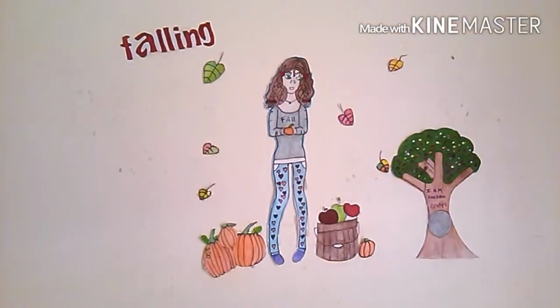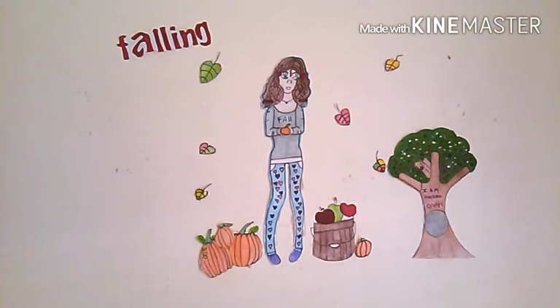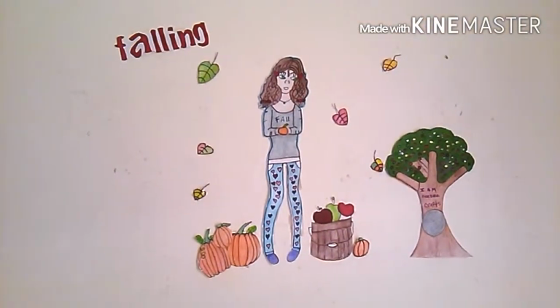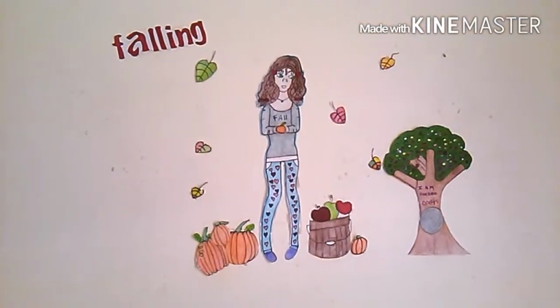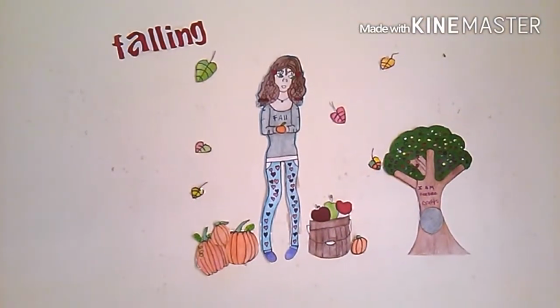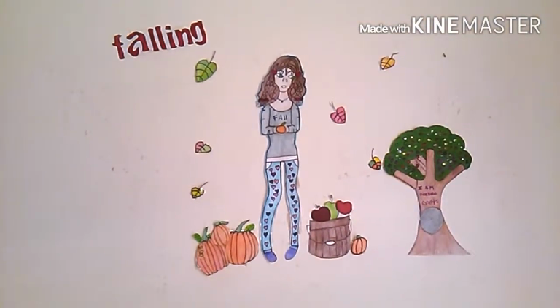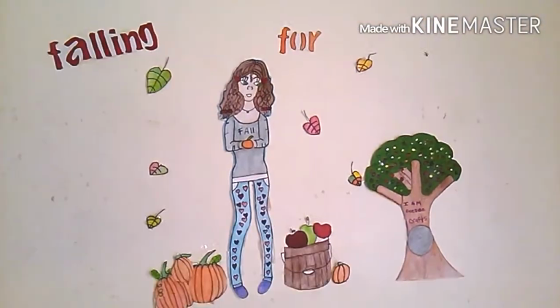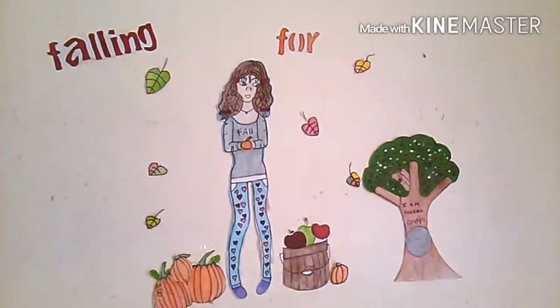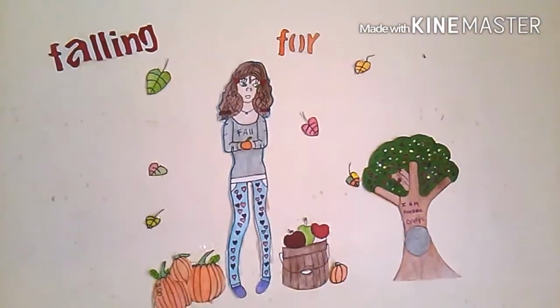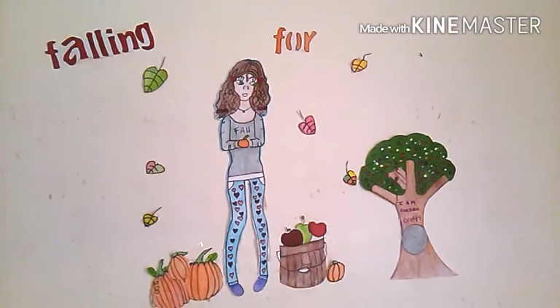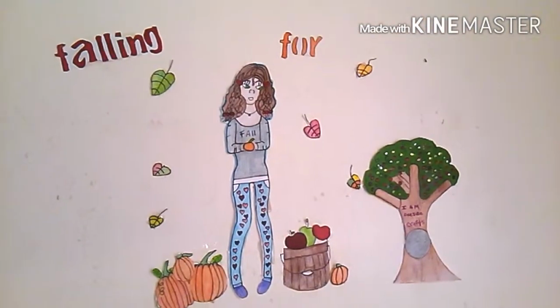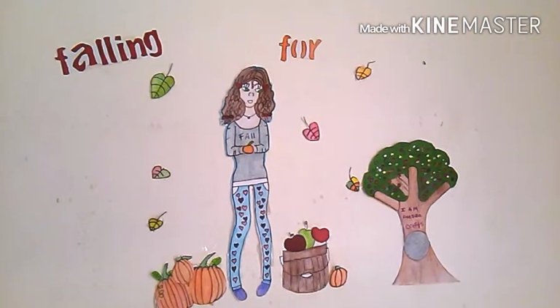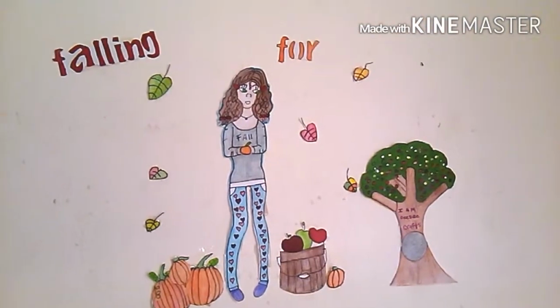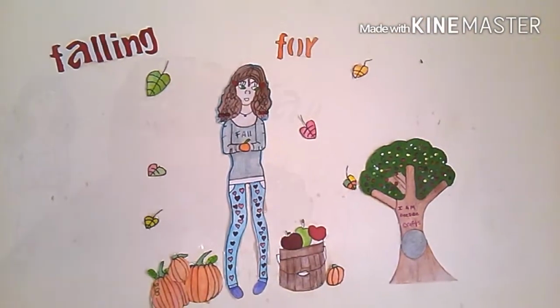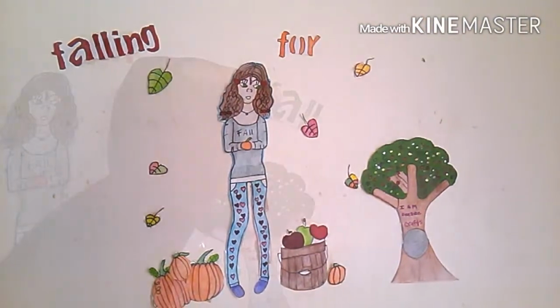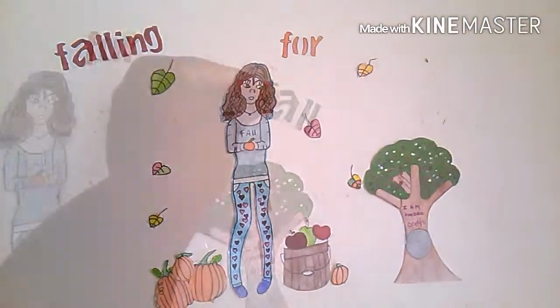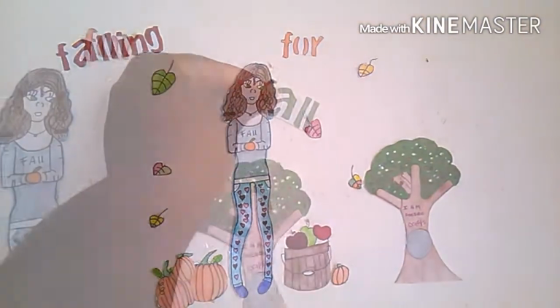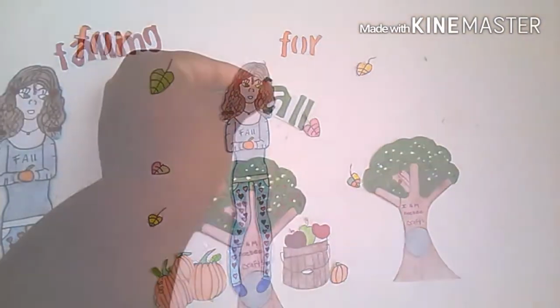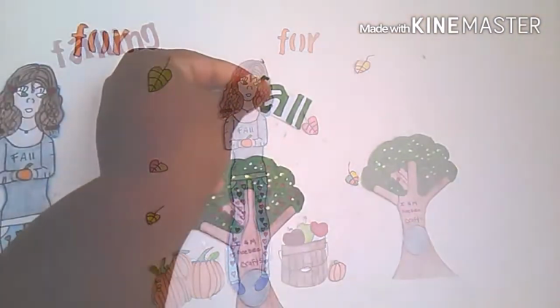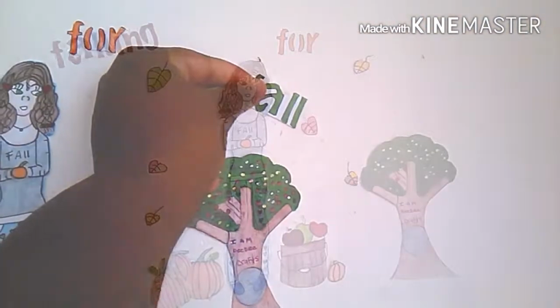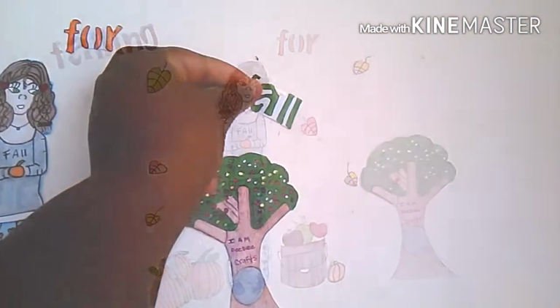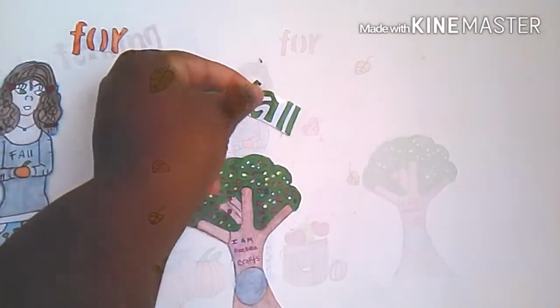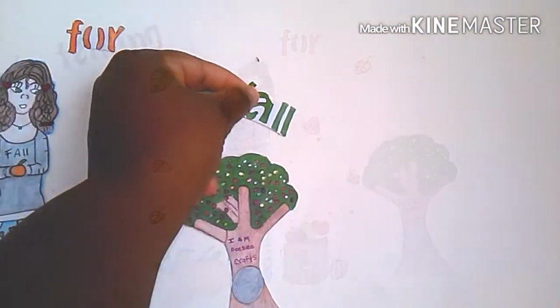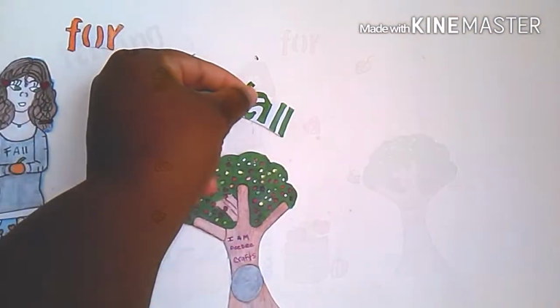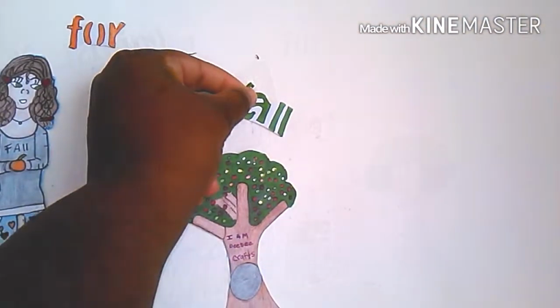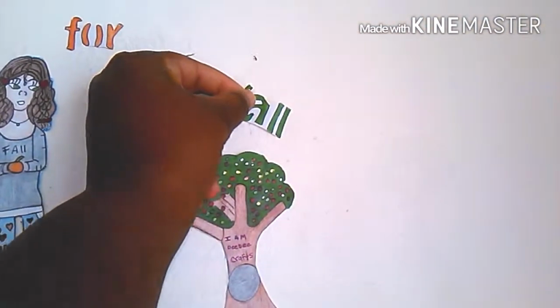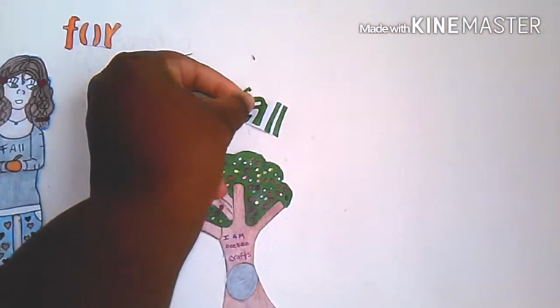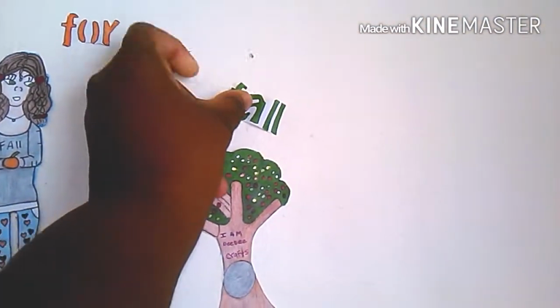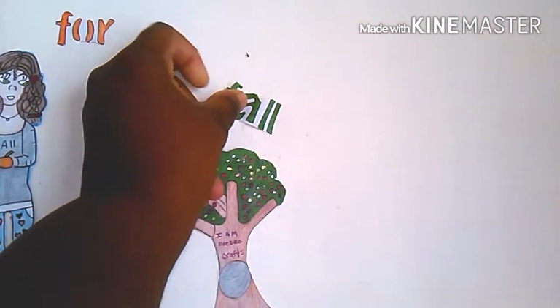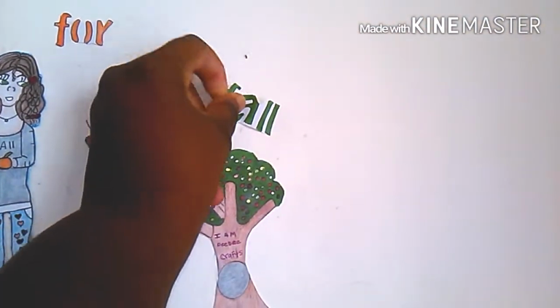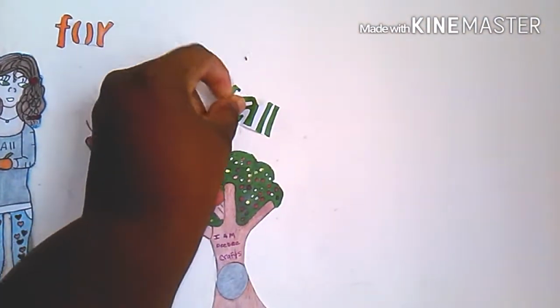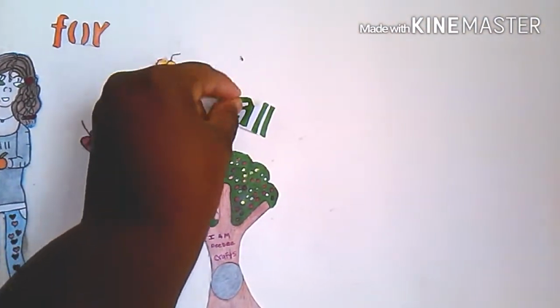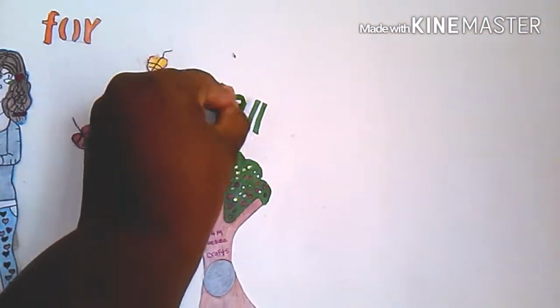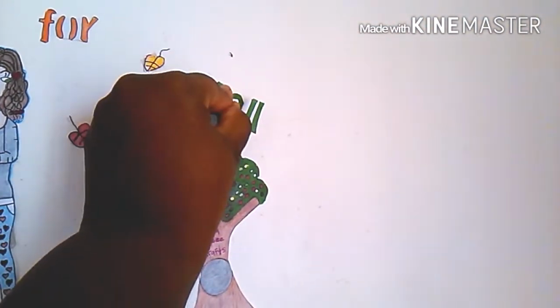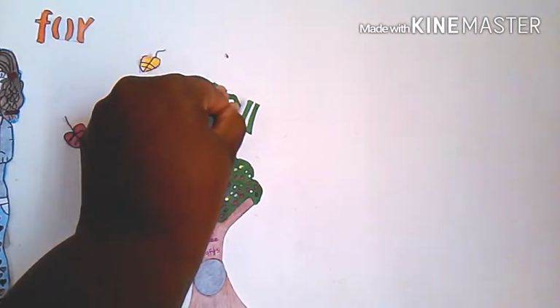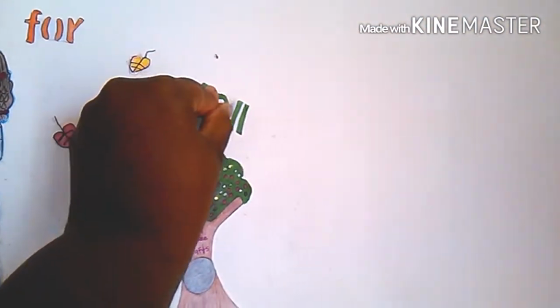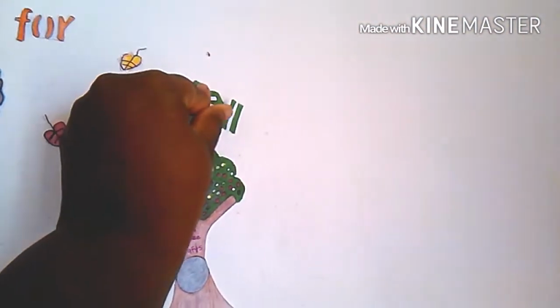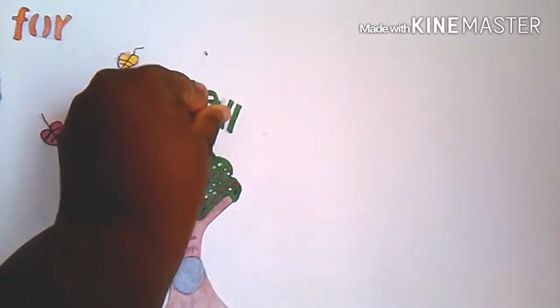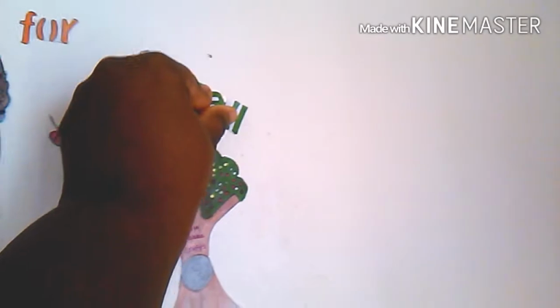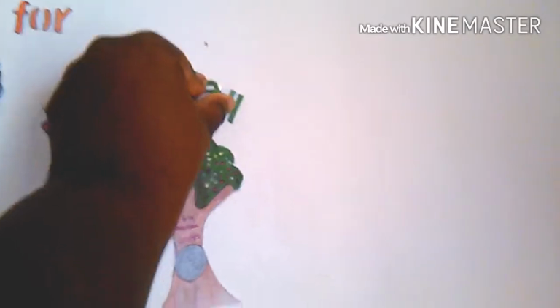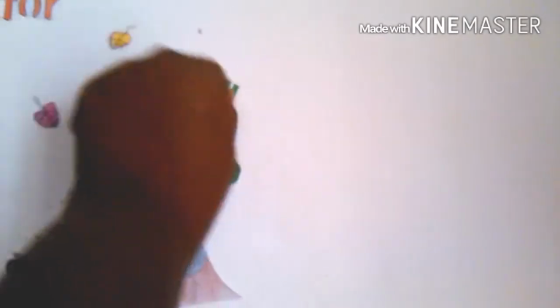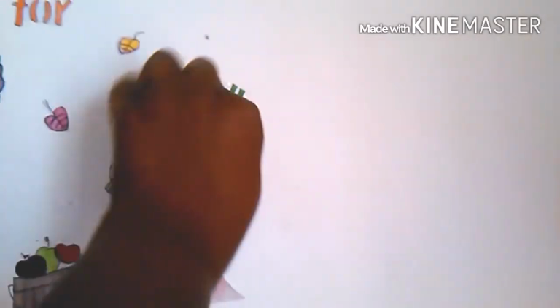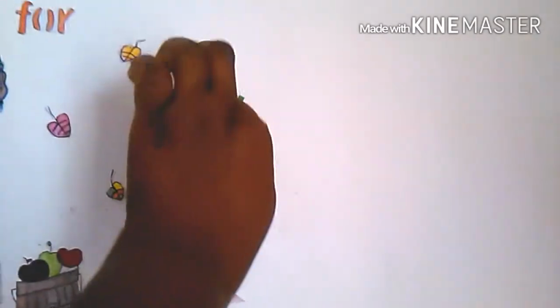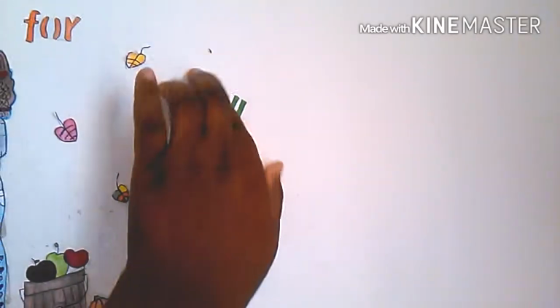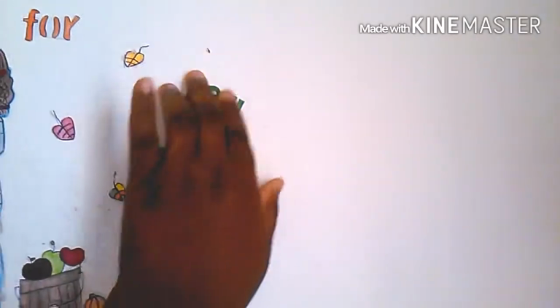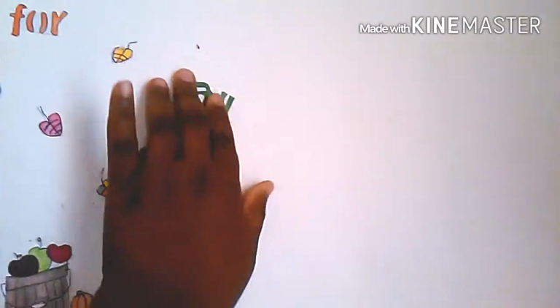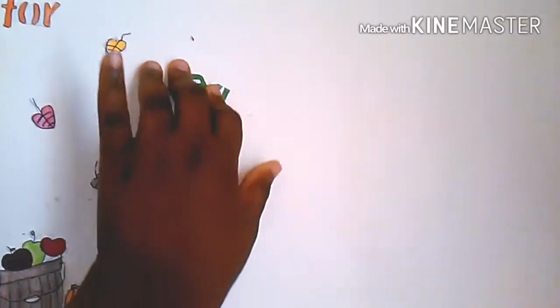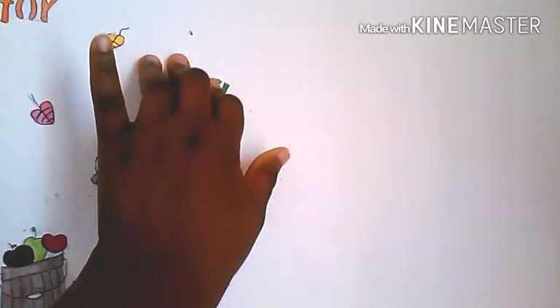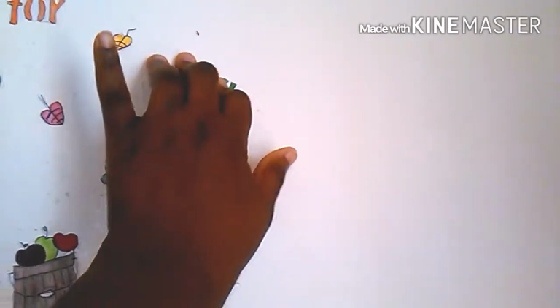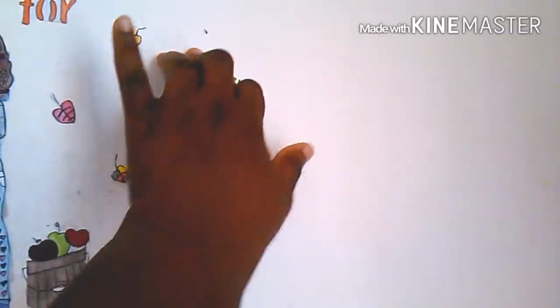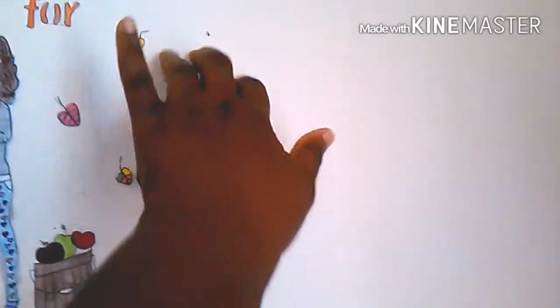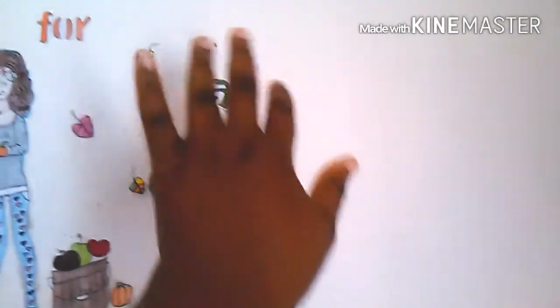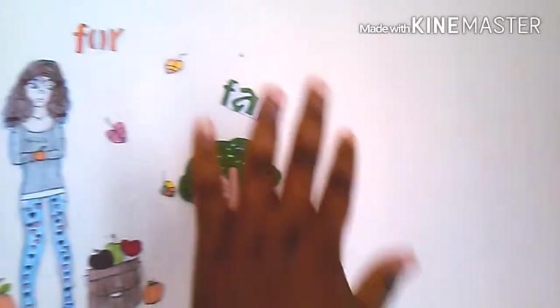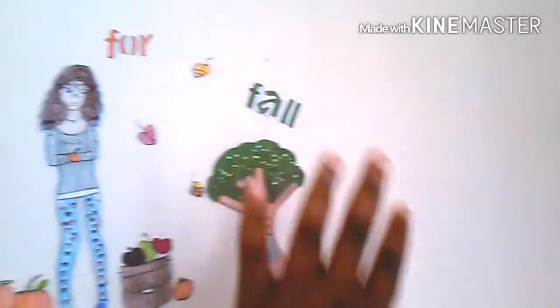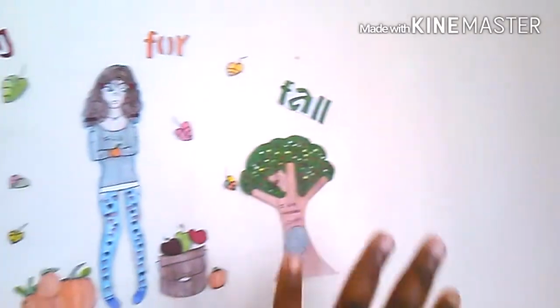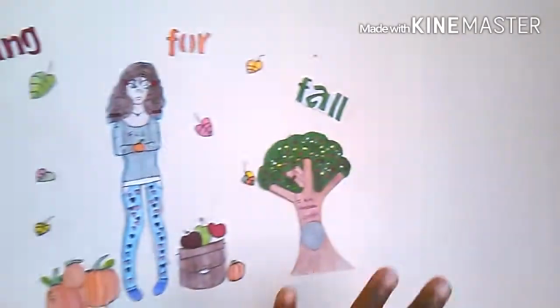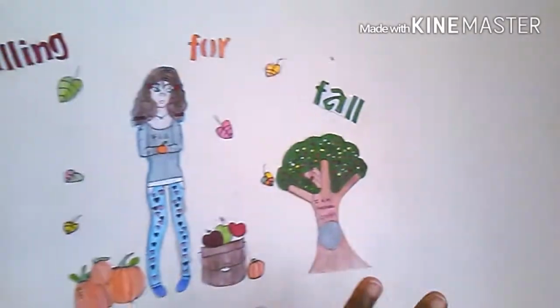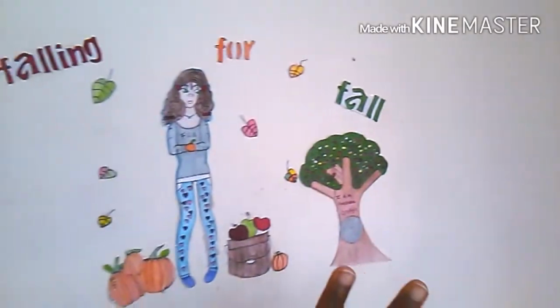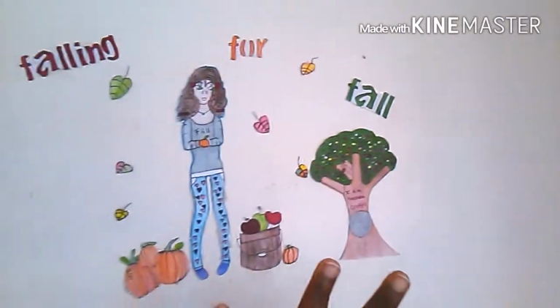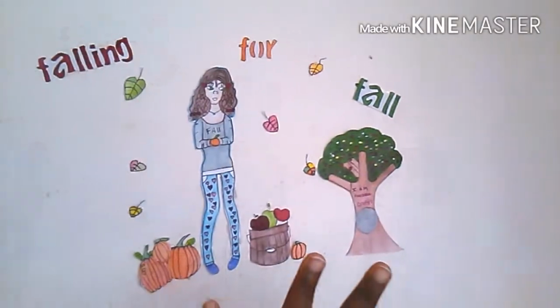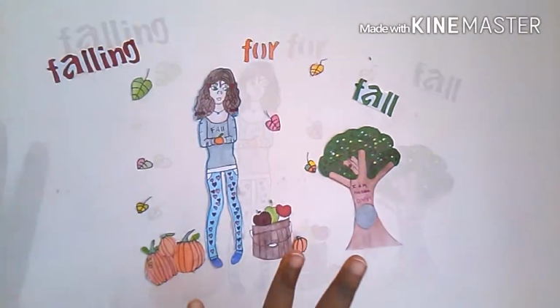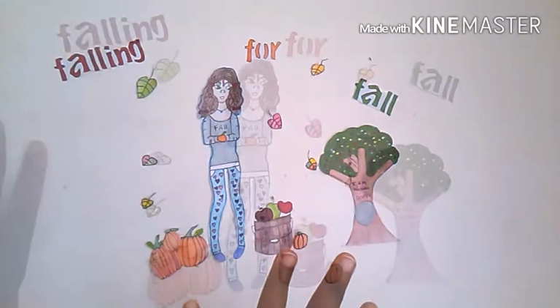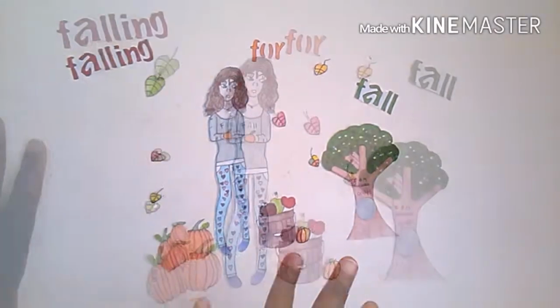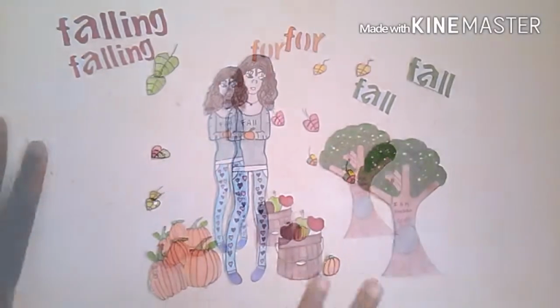Falling For Fall. That is my title for my drawing — for my fall wall art.